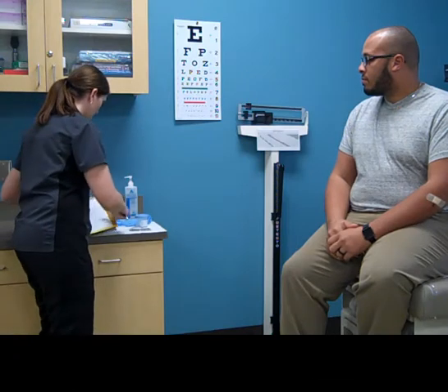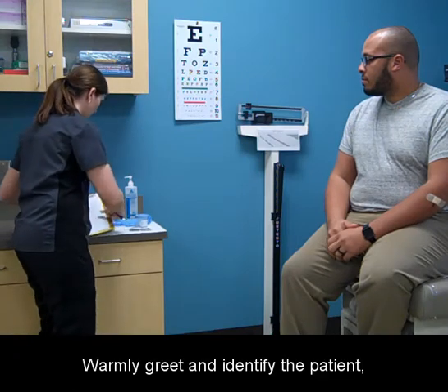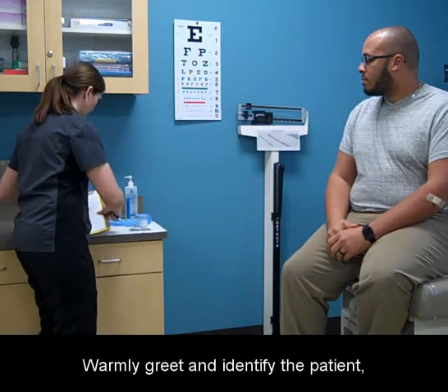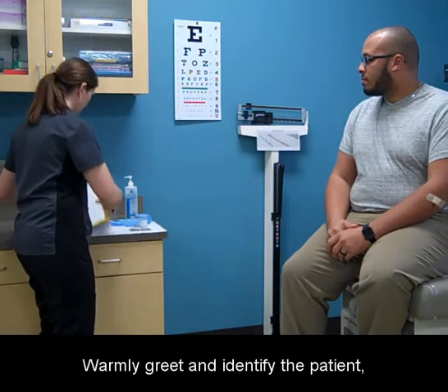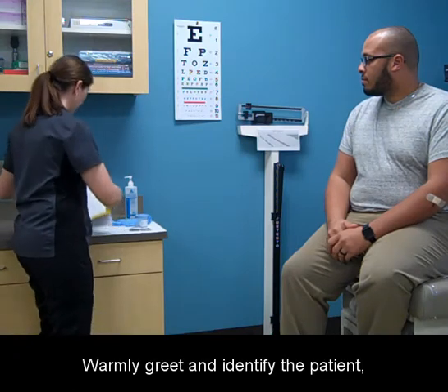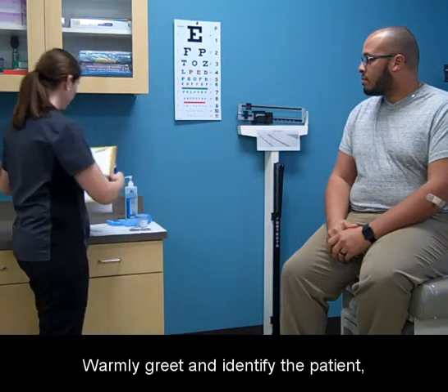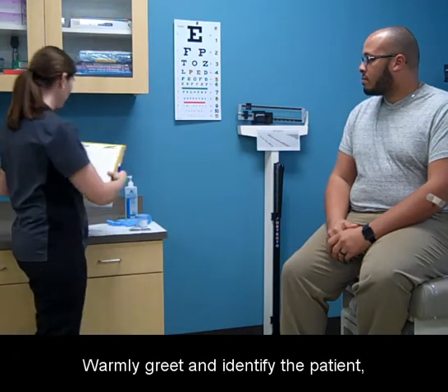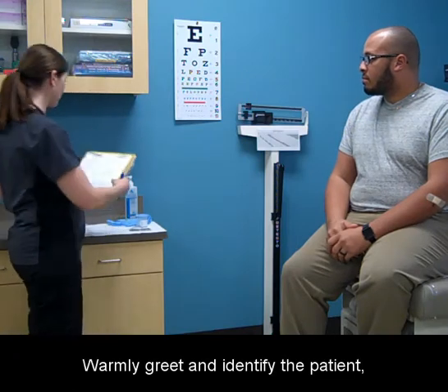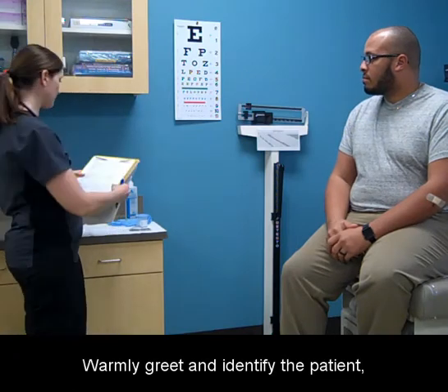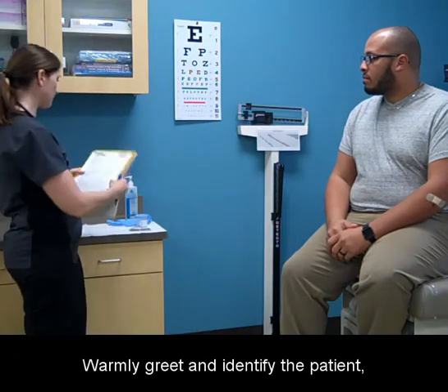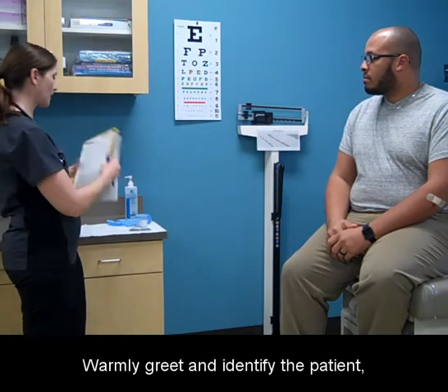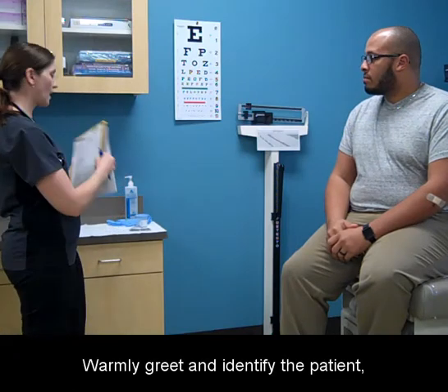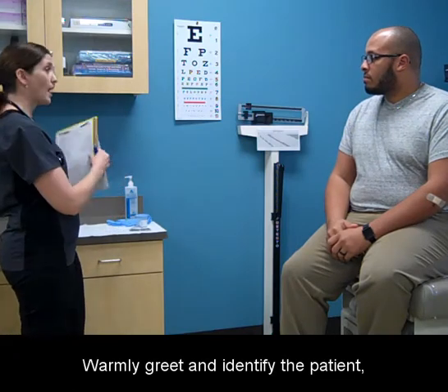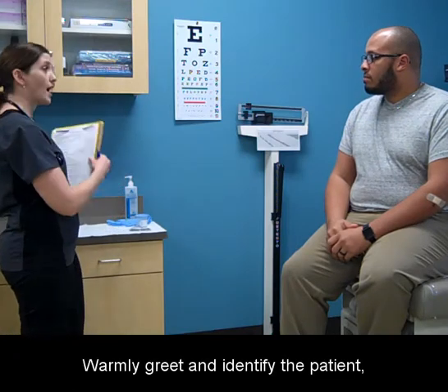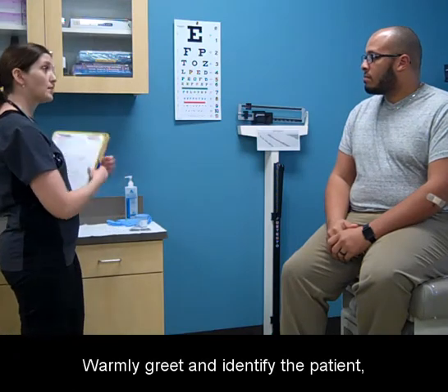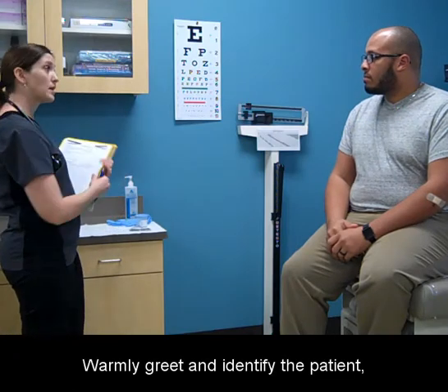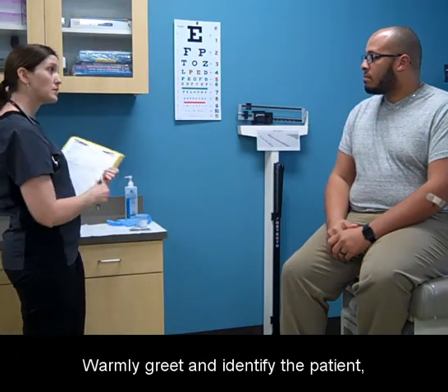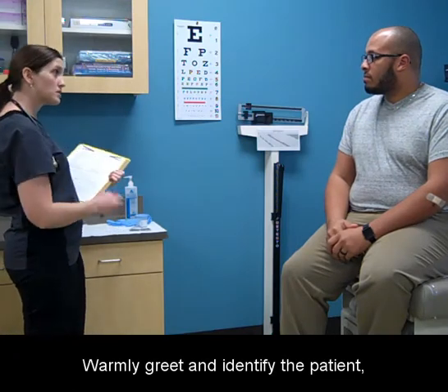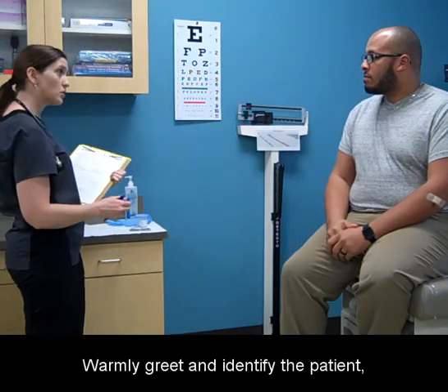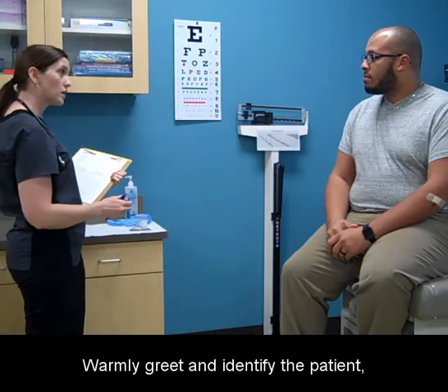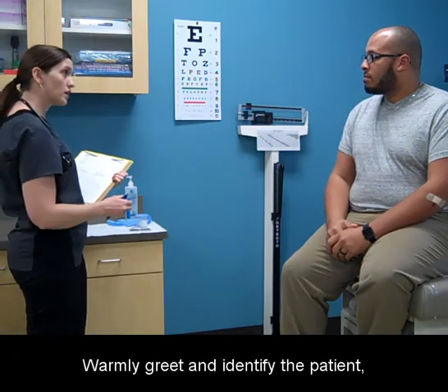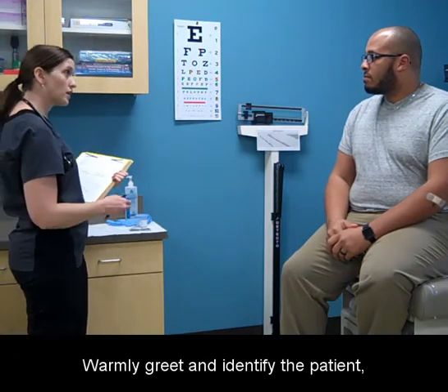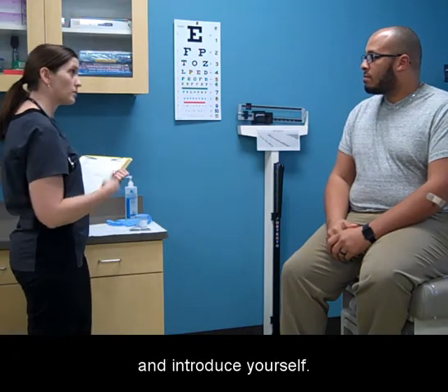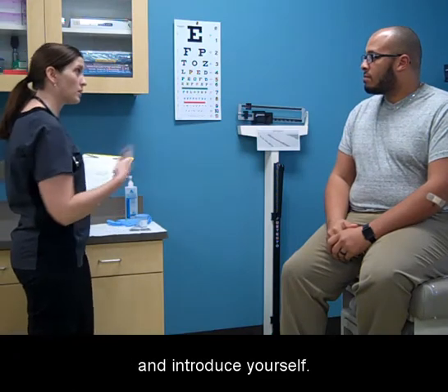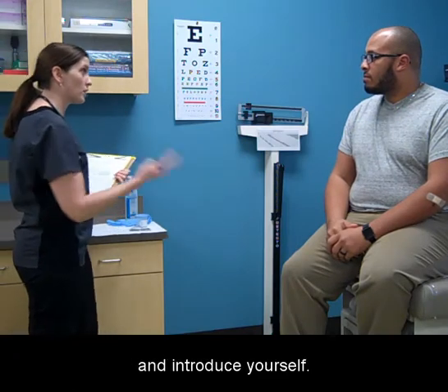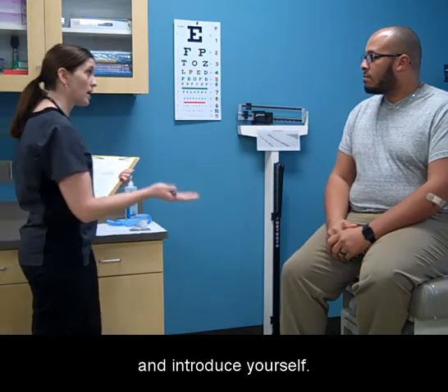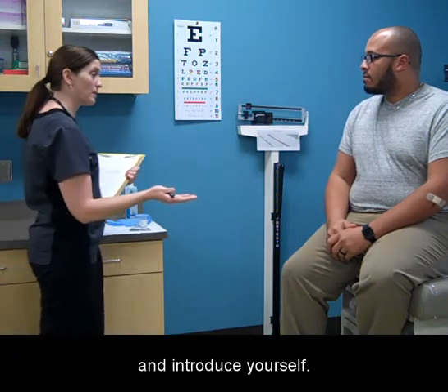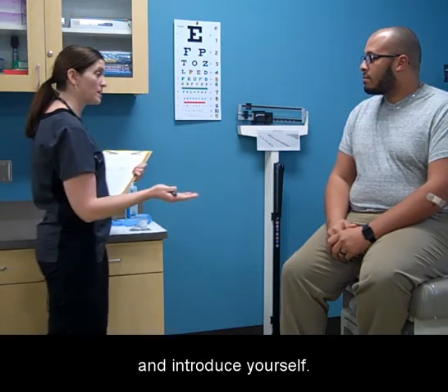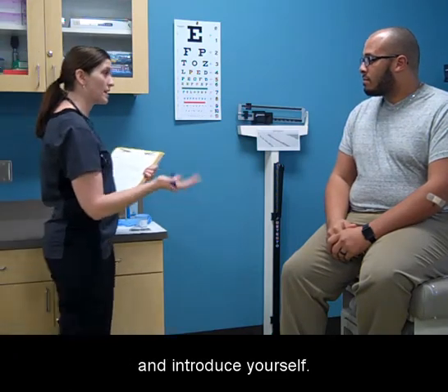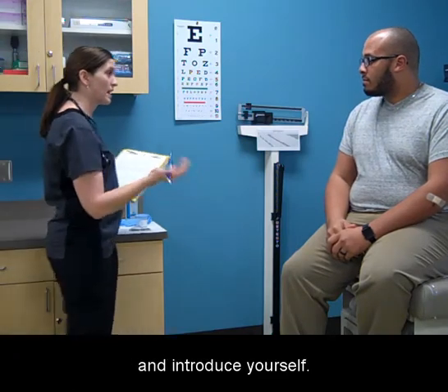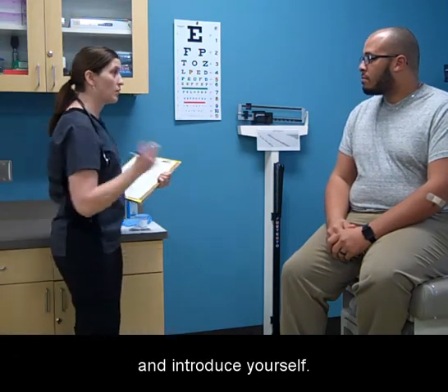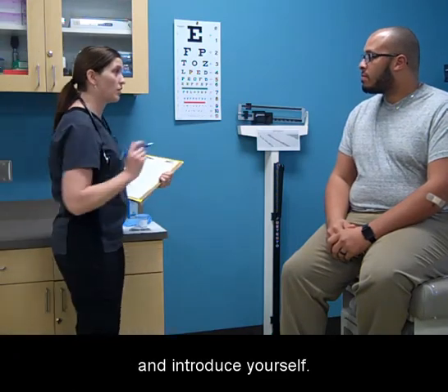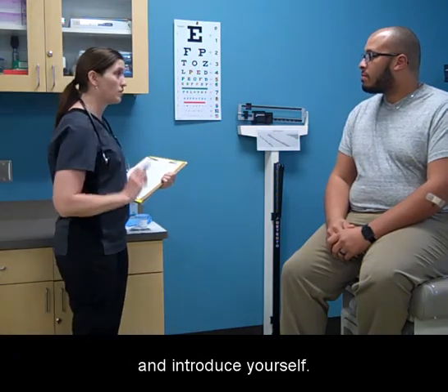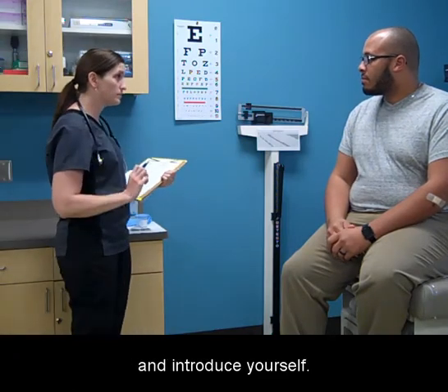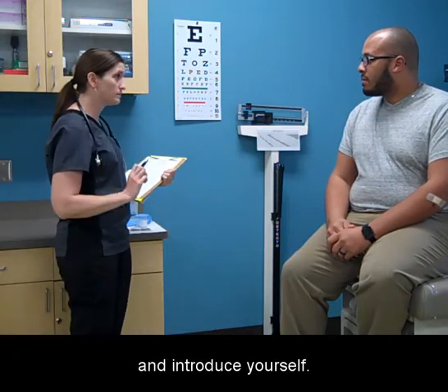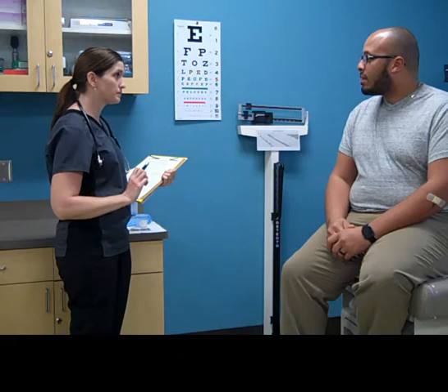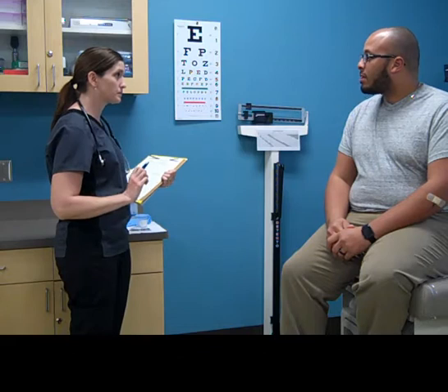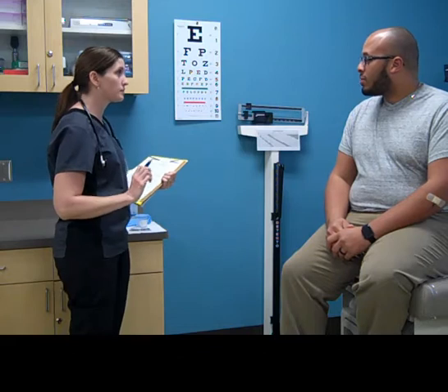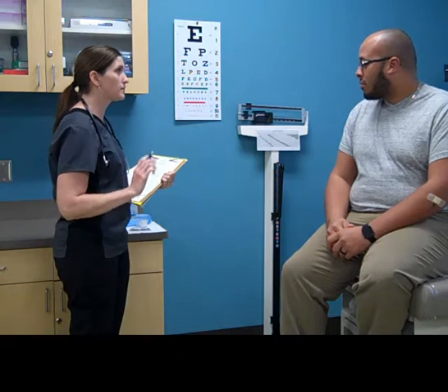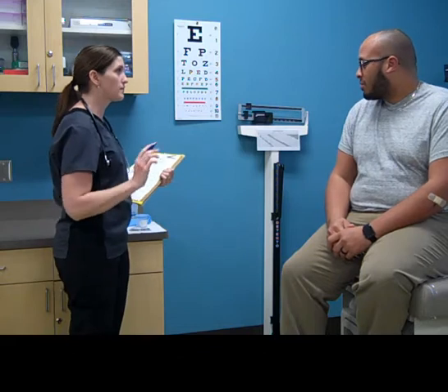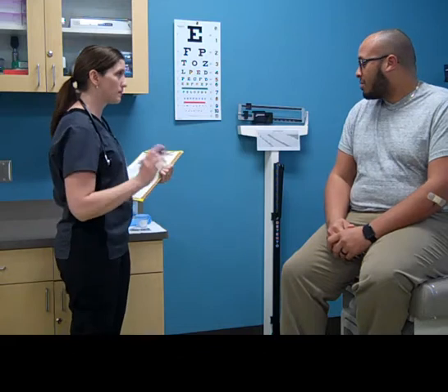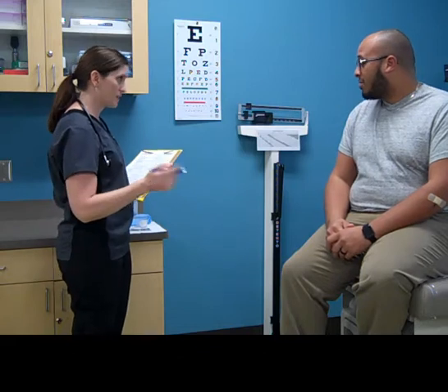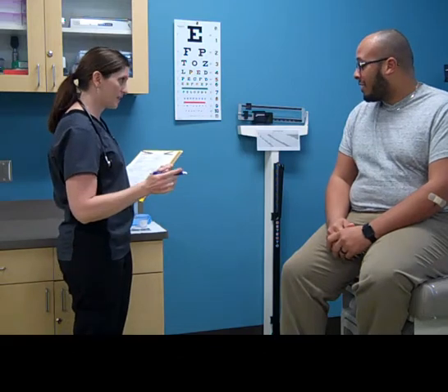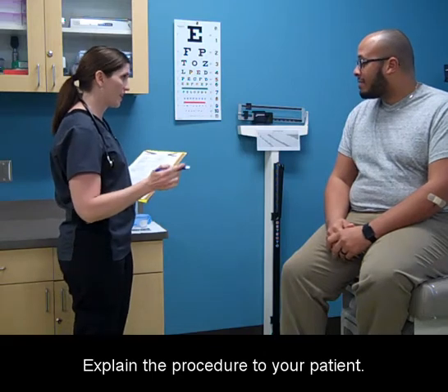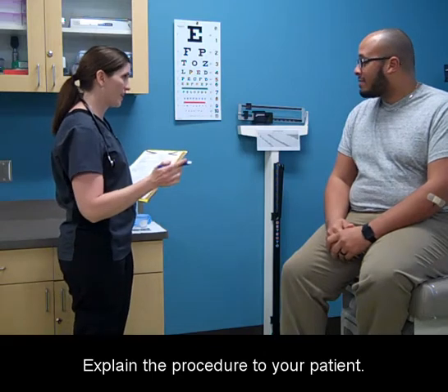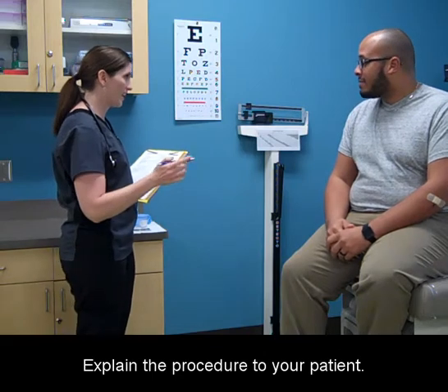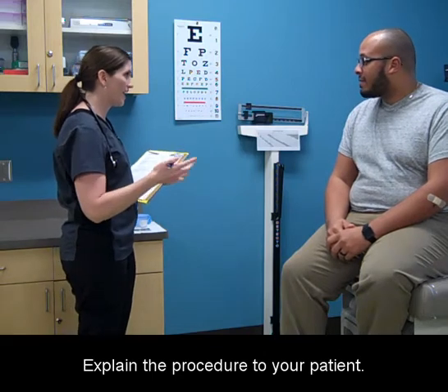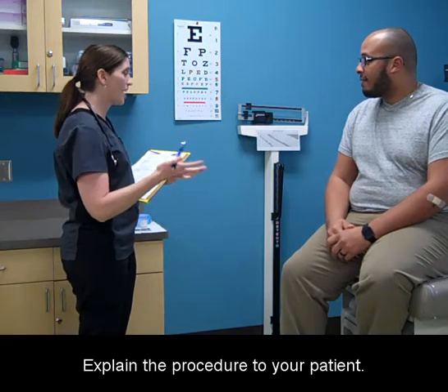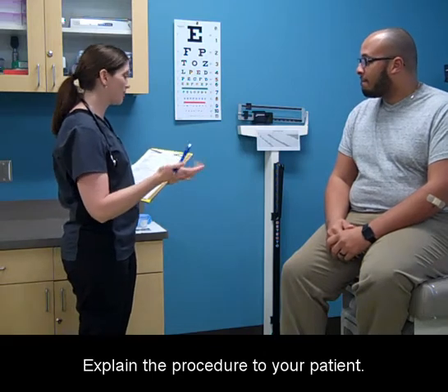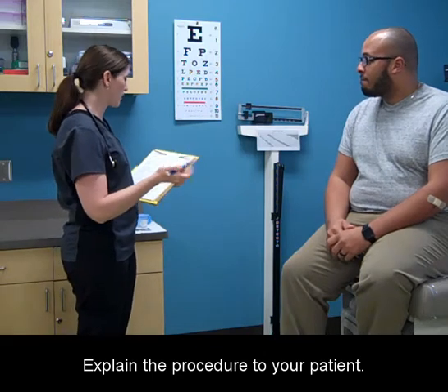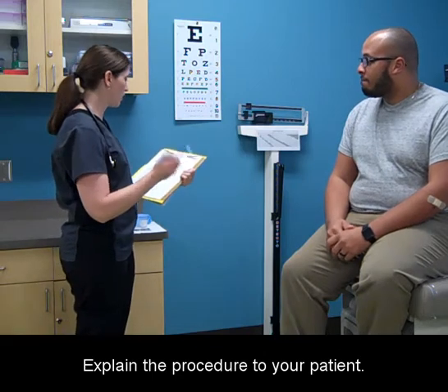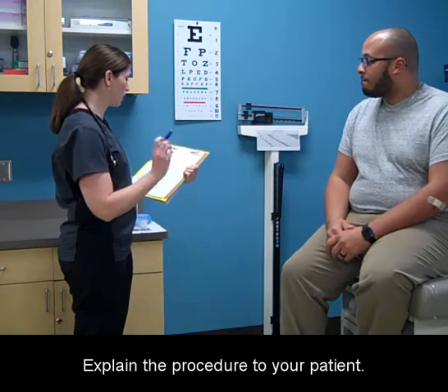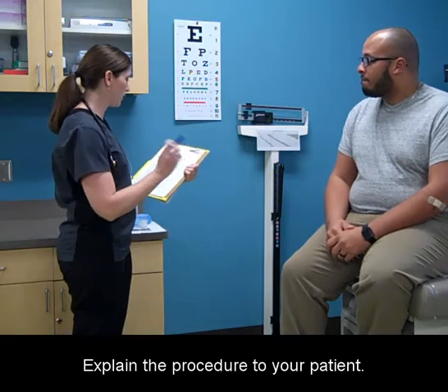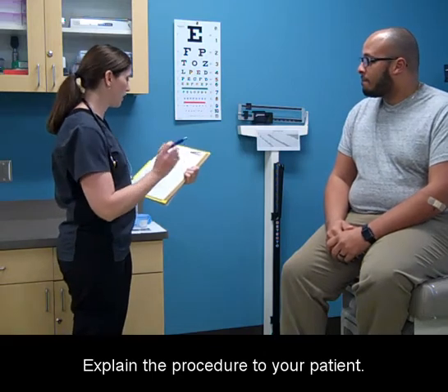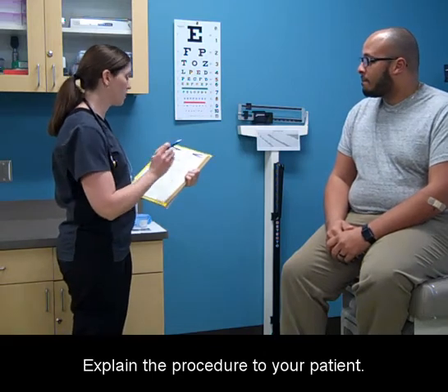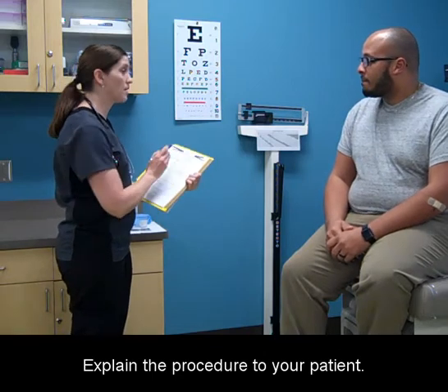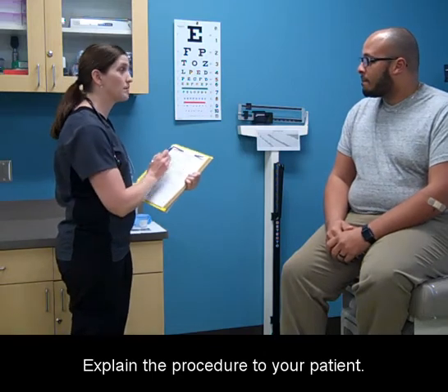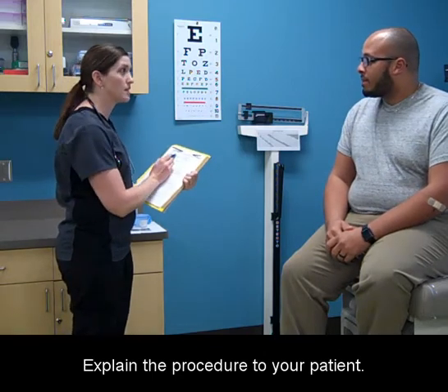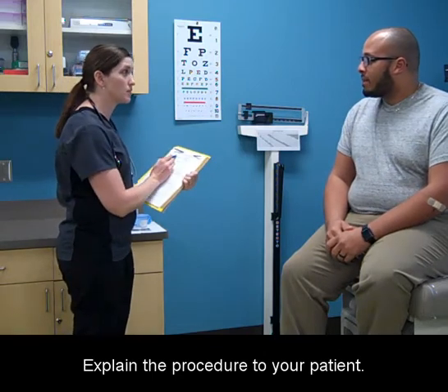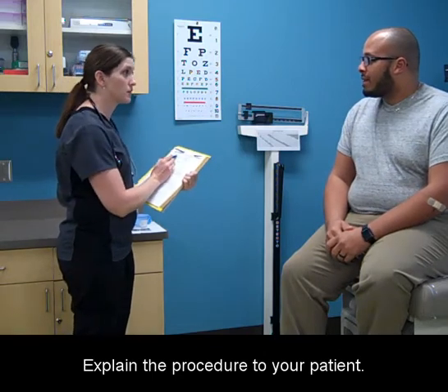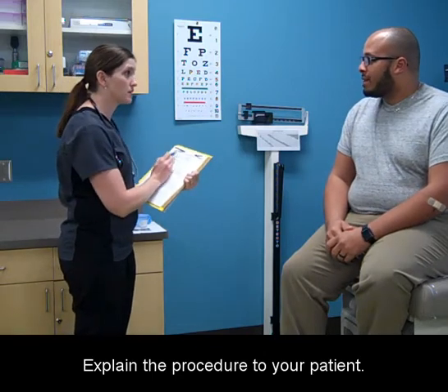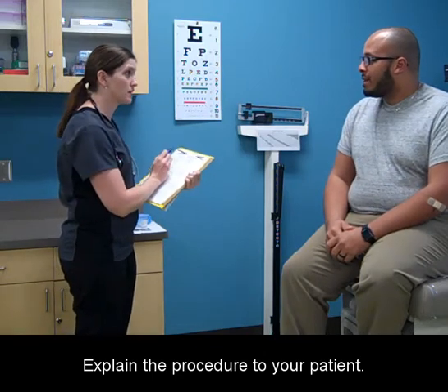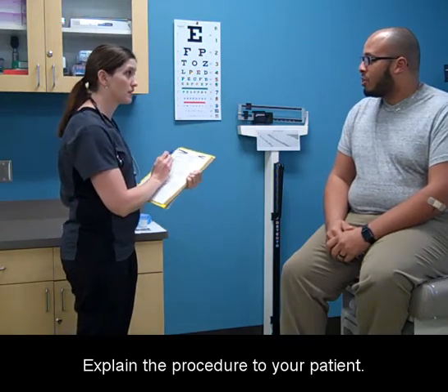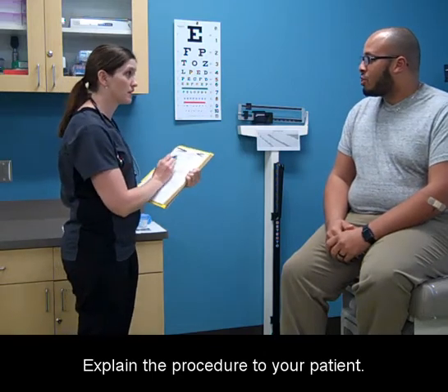Warmly greet and identify the patient and introduce yourself. Explain the procedure to your patient.